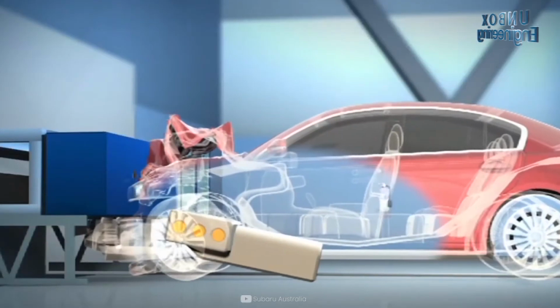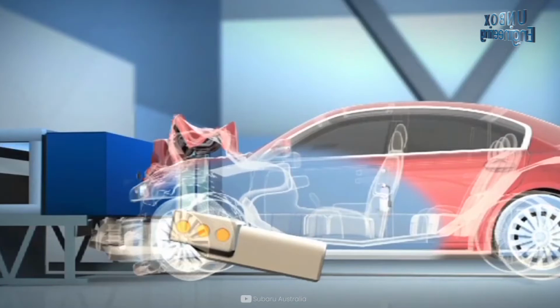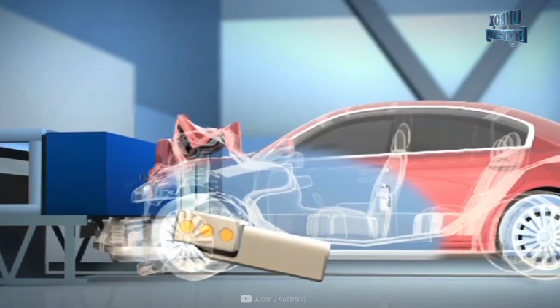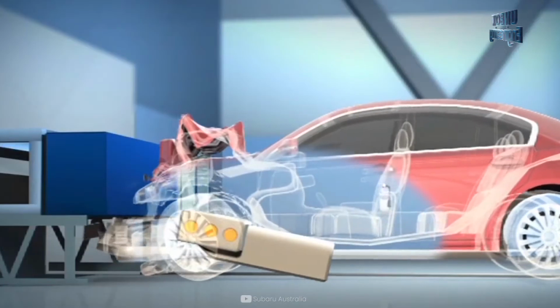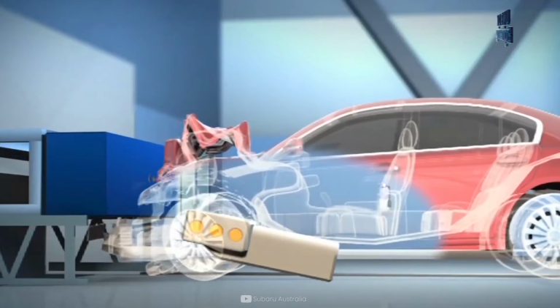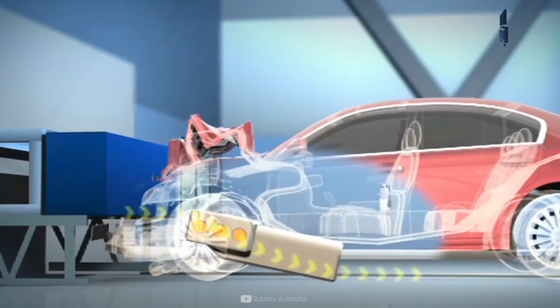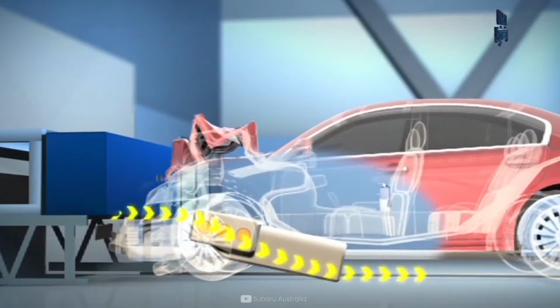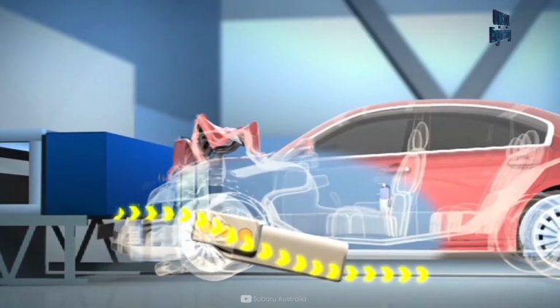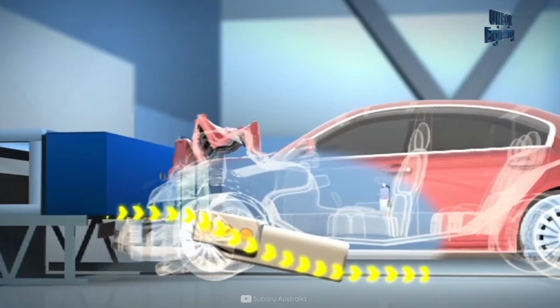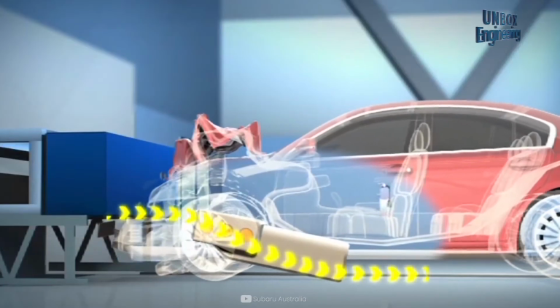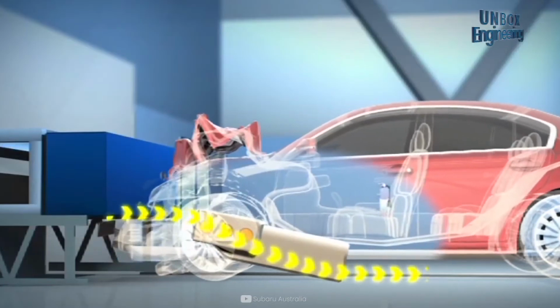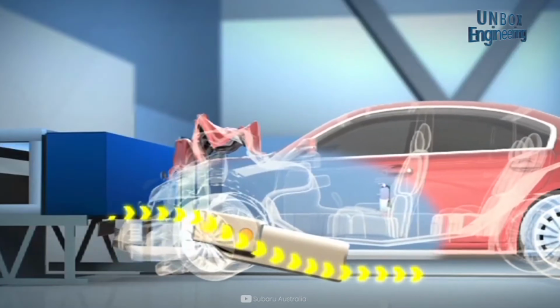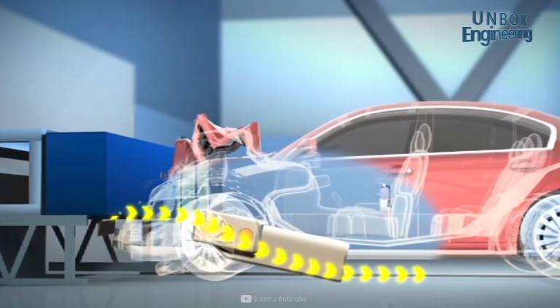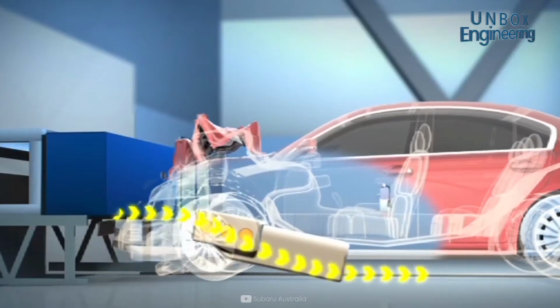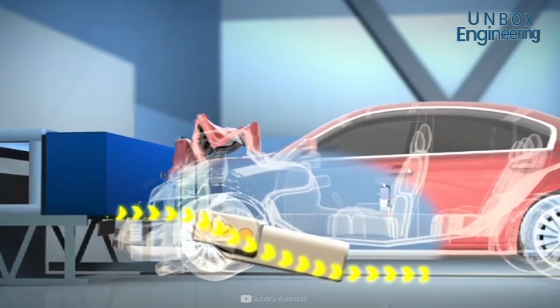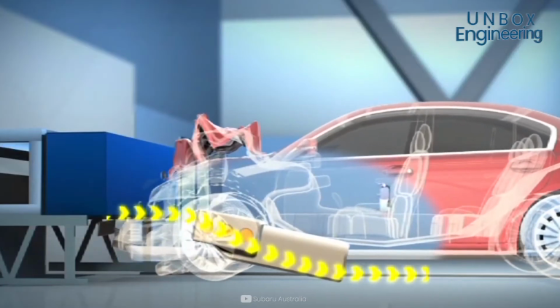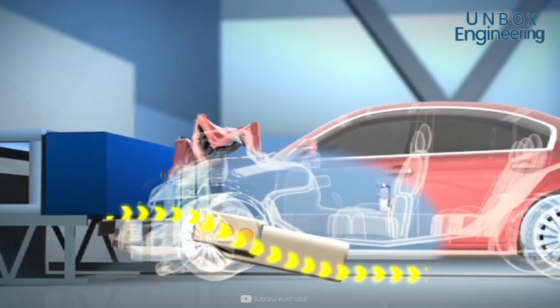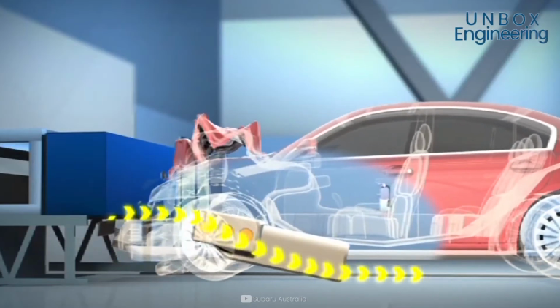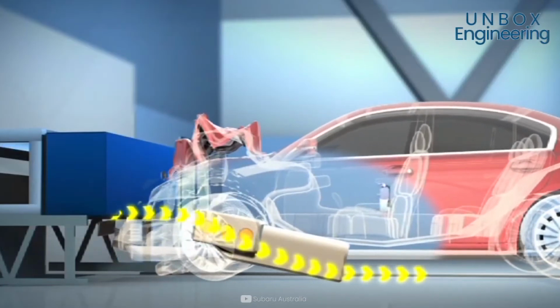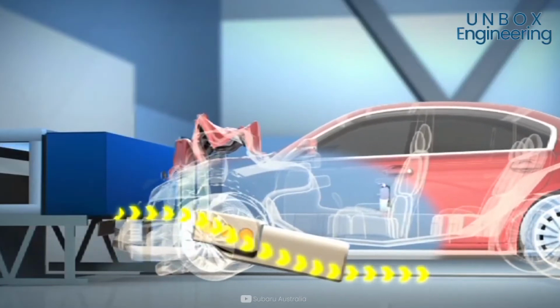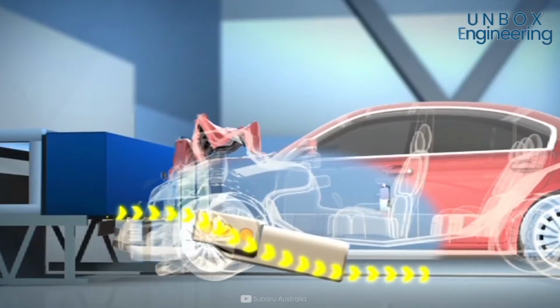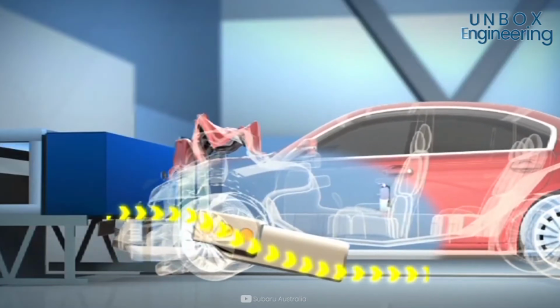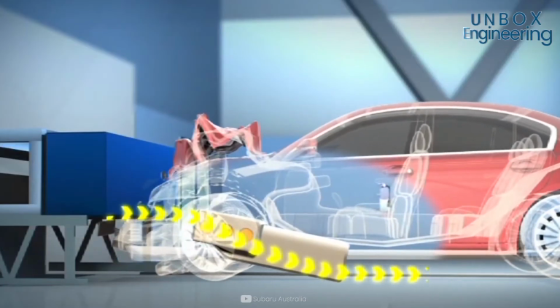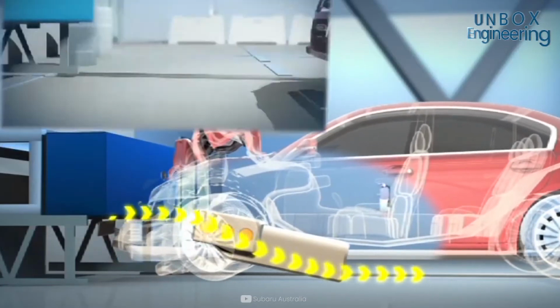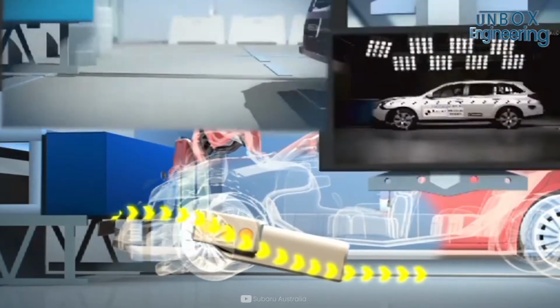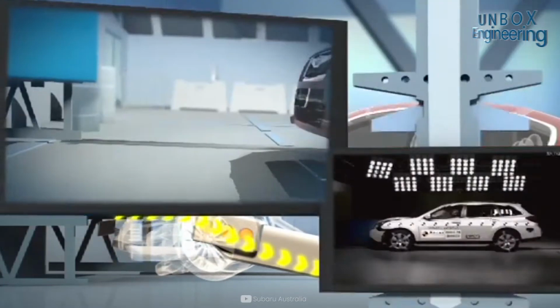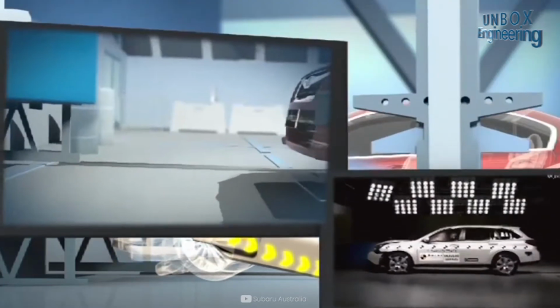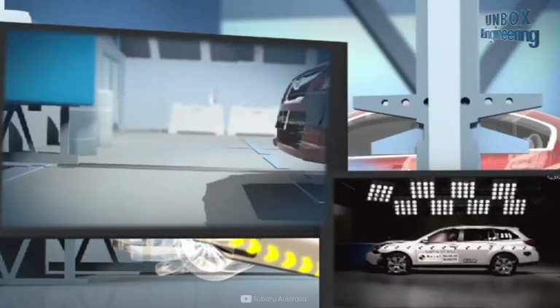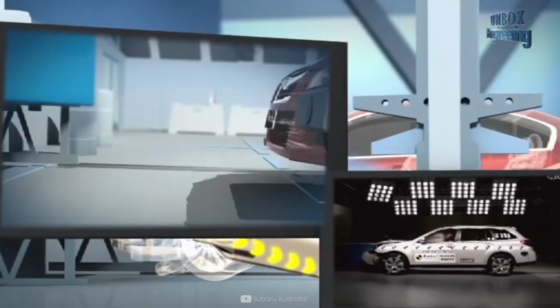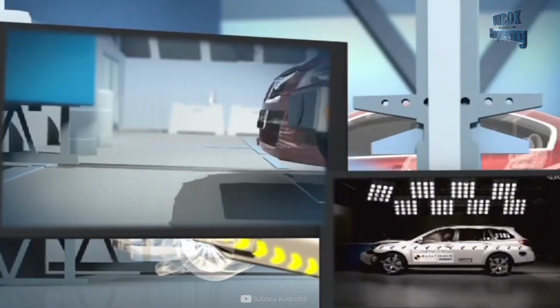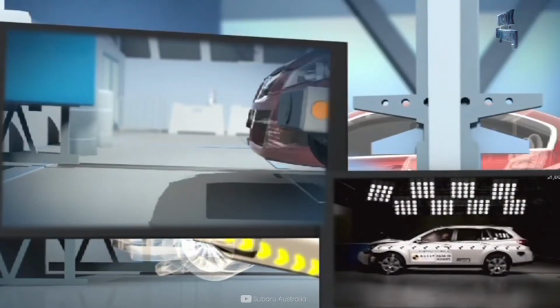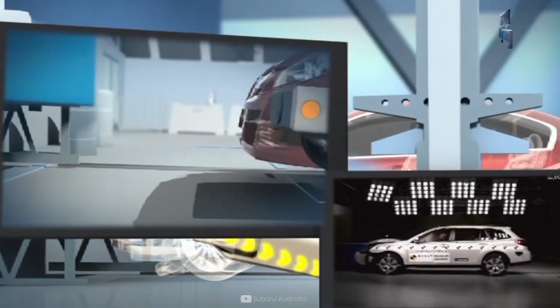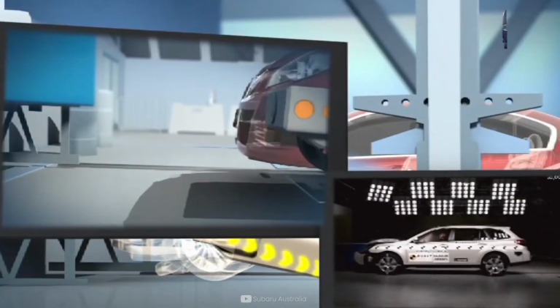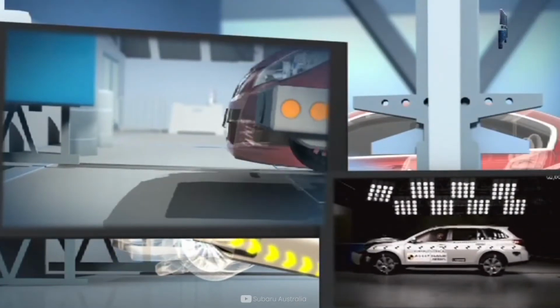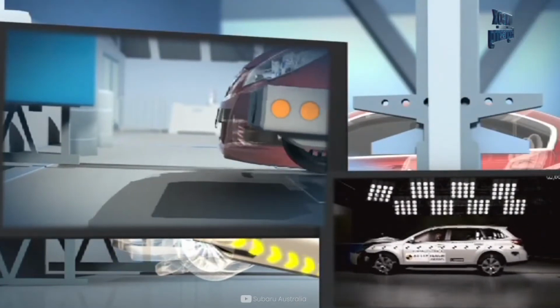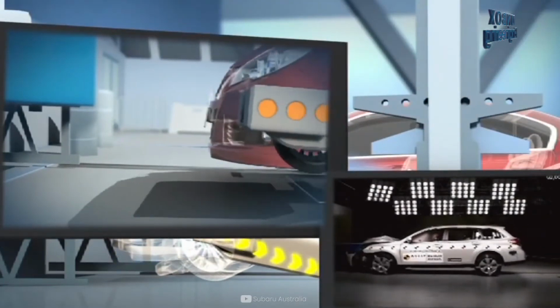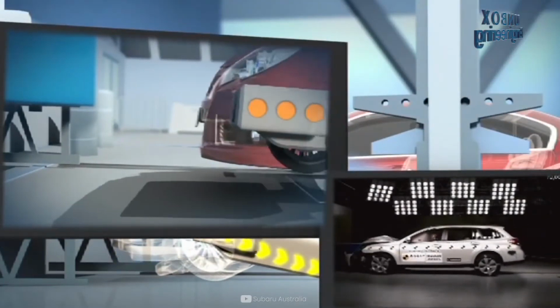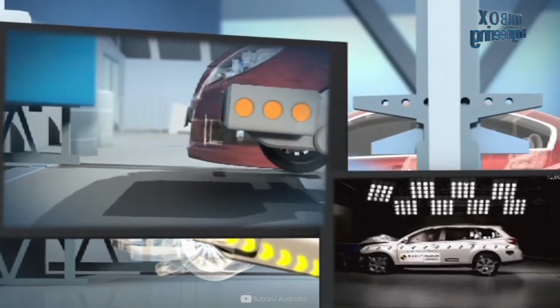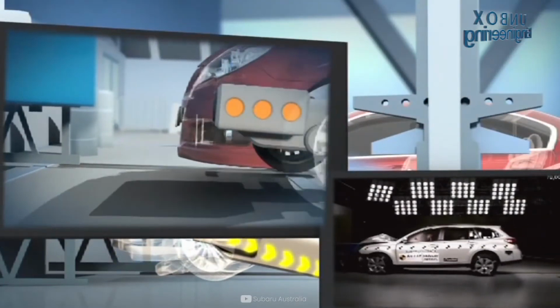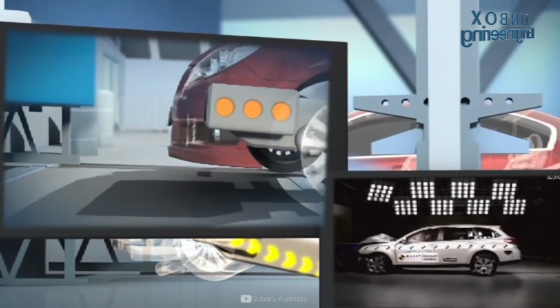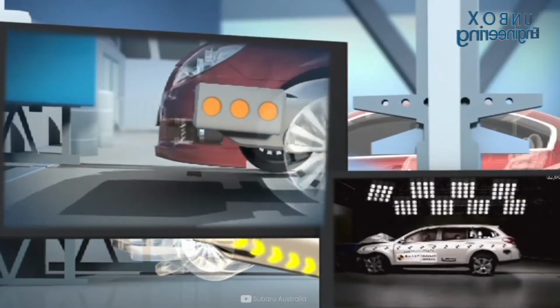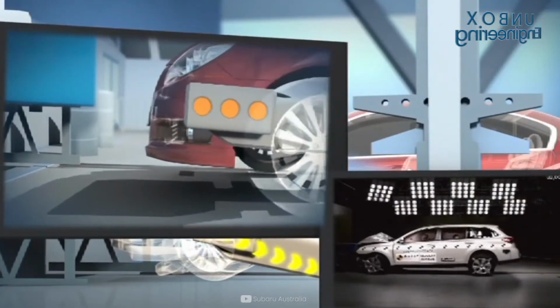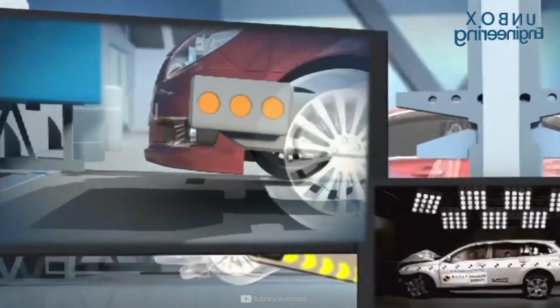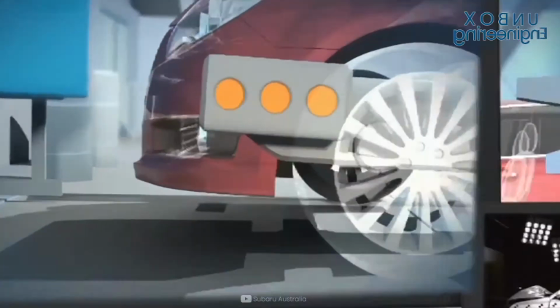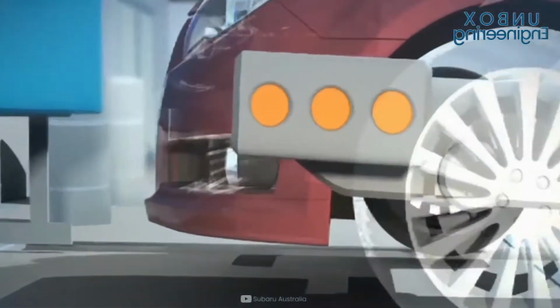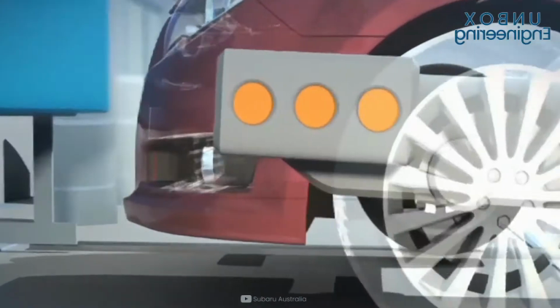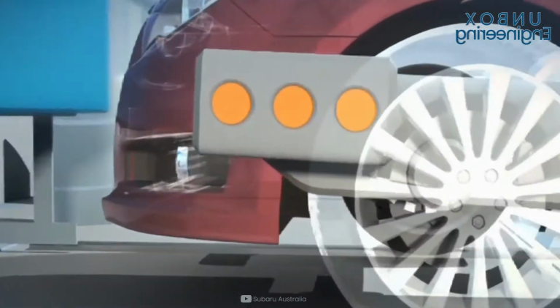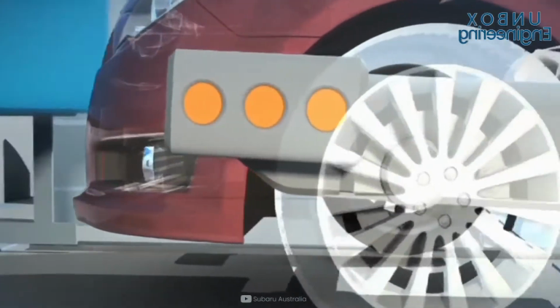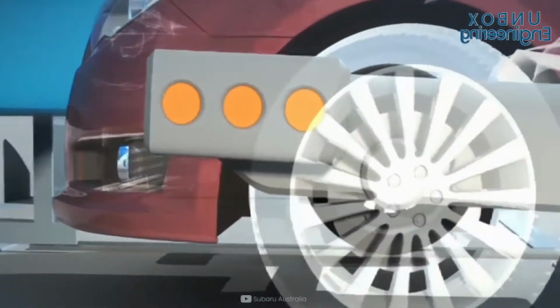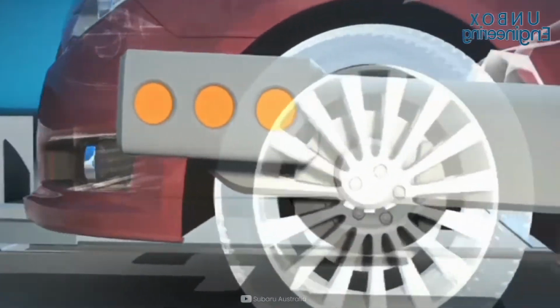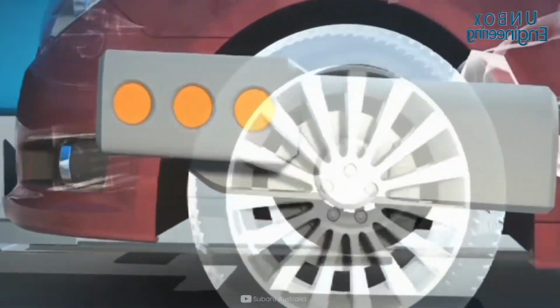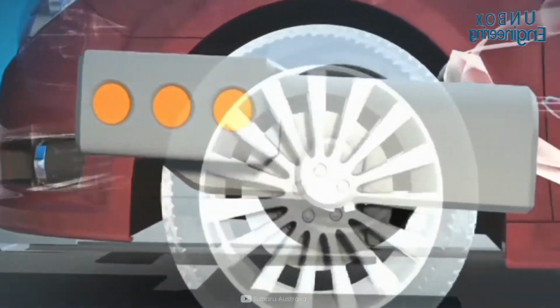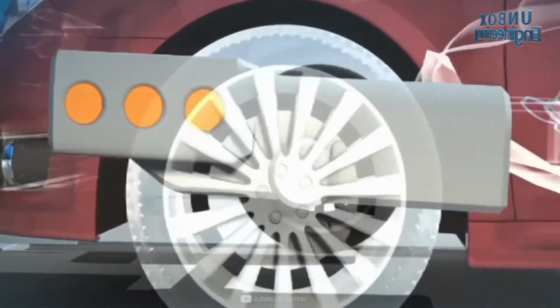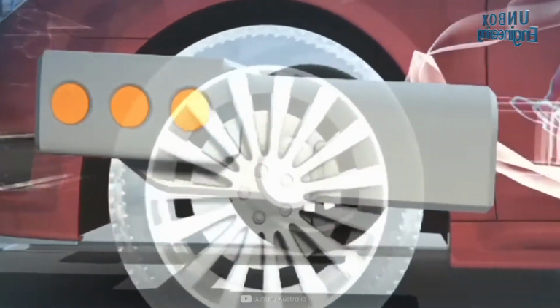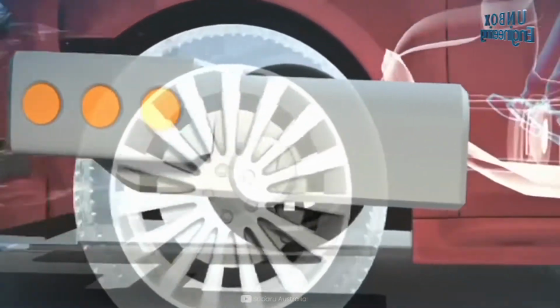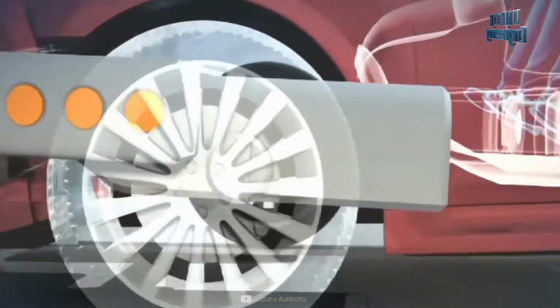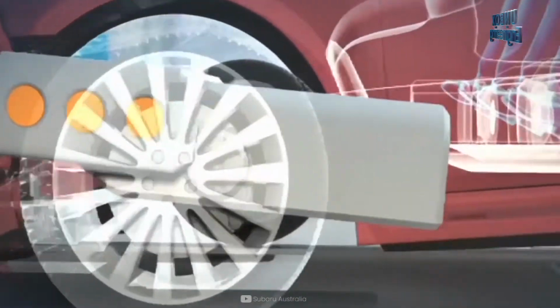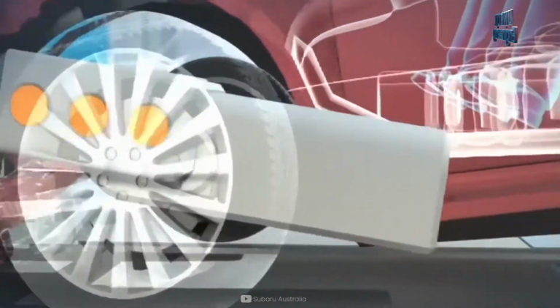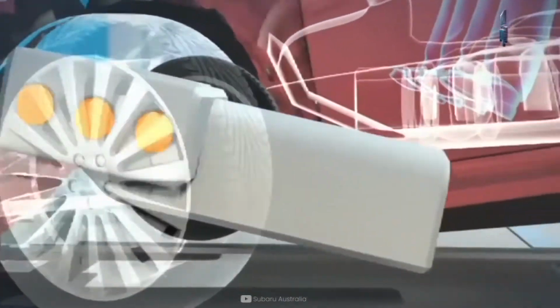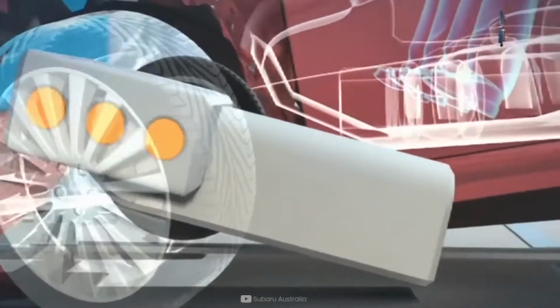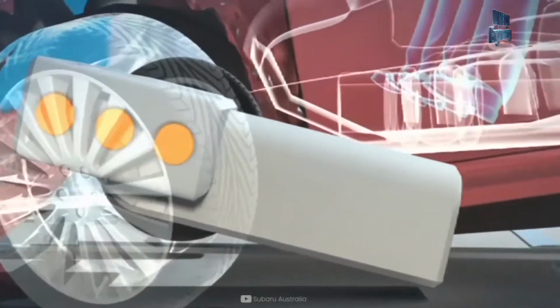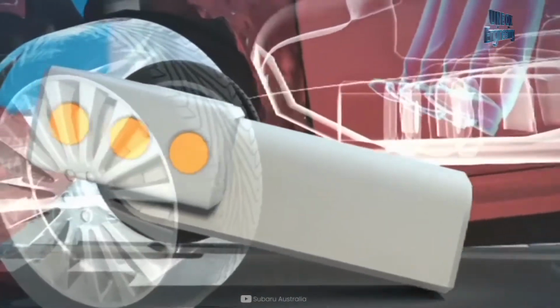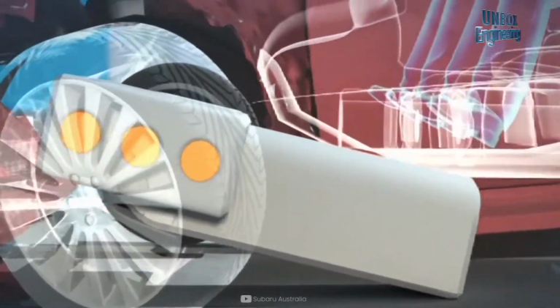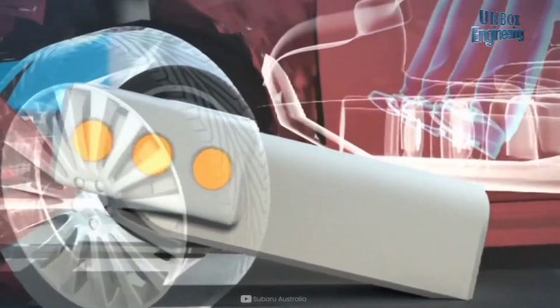In the case of a head-on accident, the centre of gravity of the Boxer engine allows the engine to drop down below the passenger compartment instead of into it.